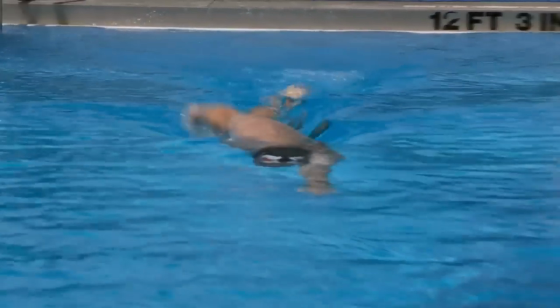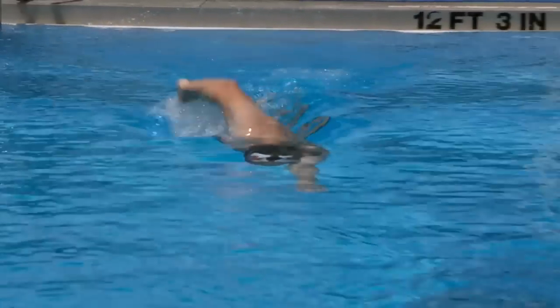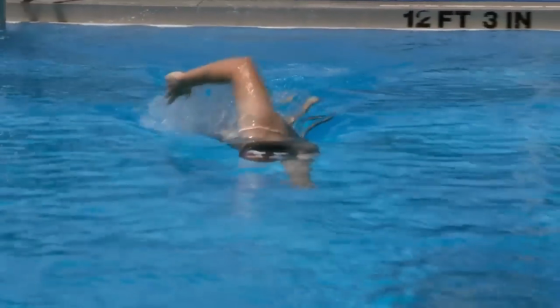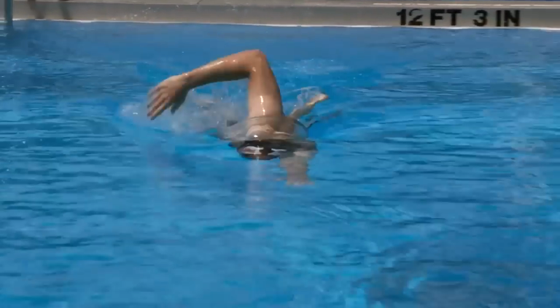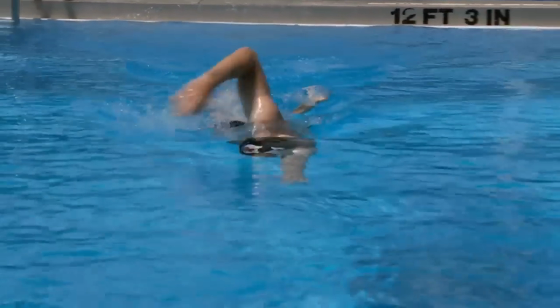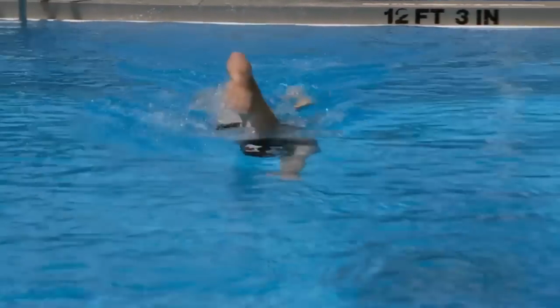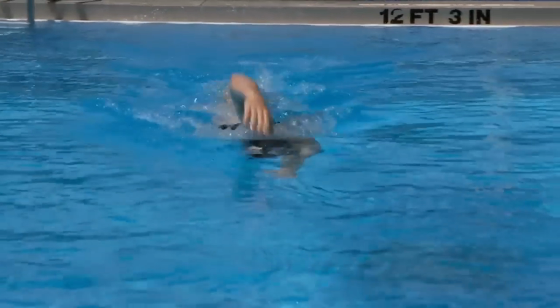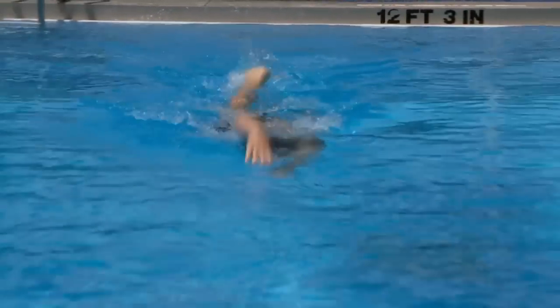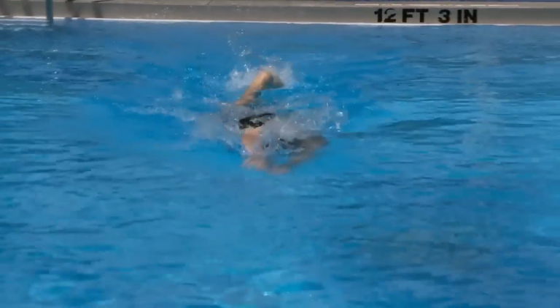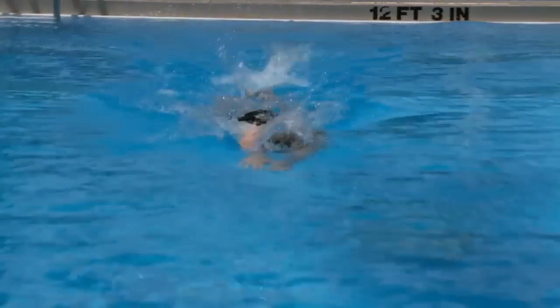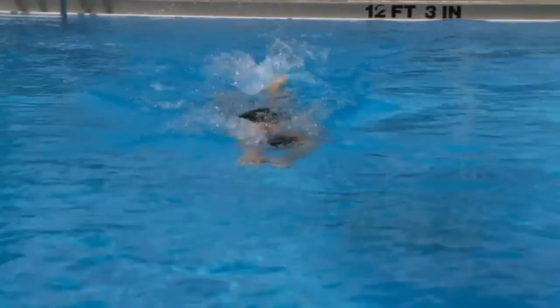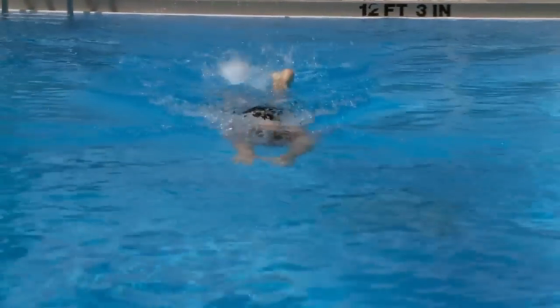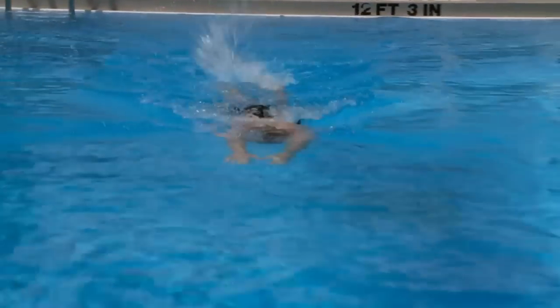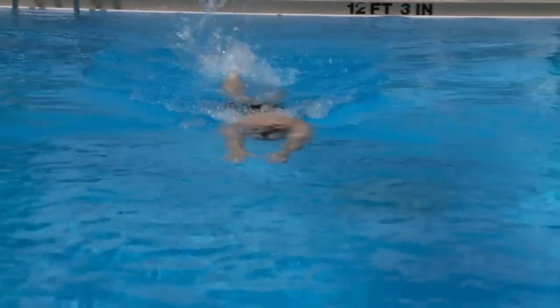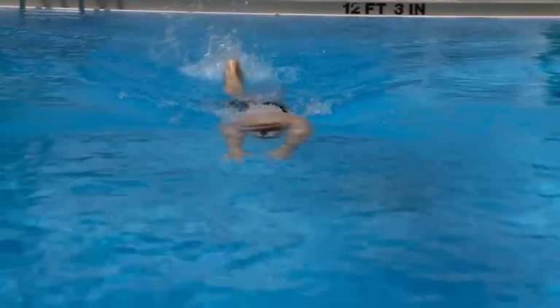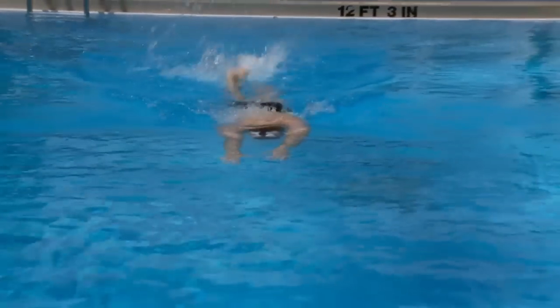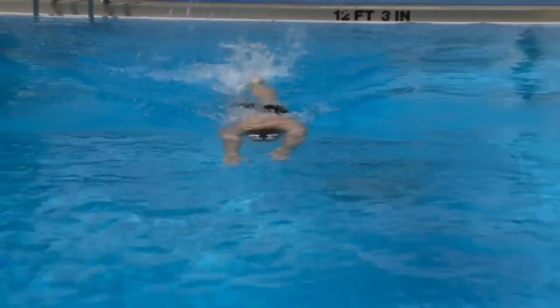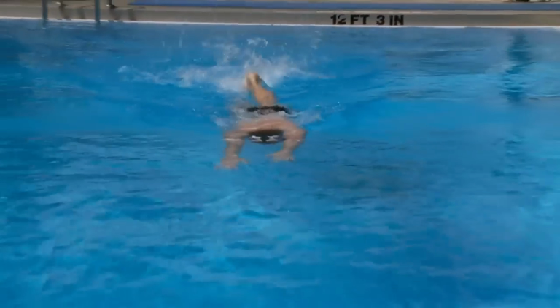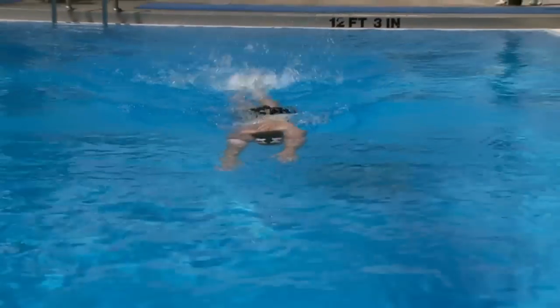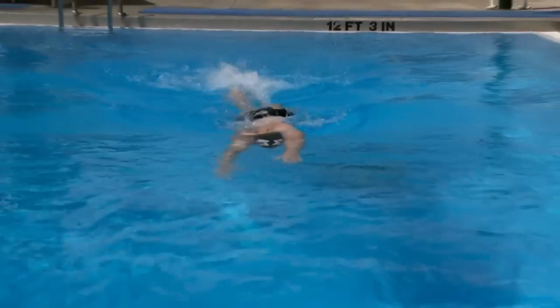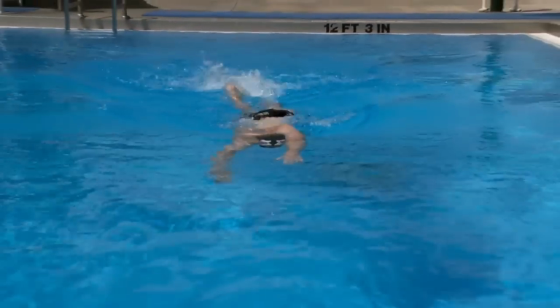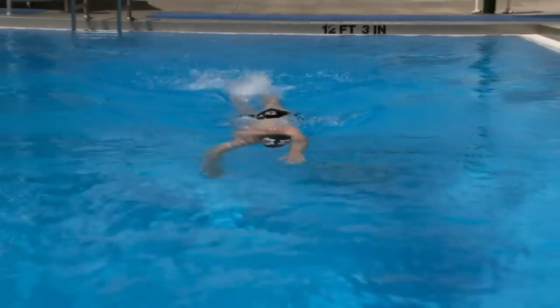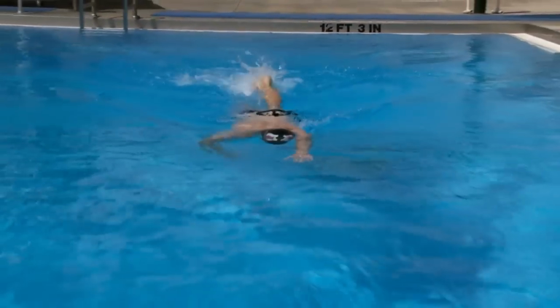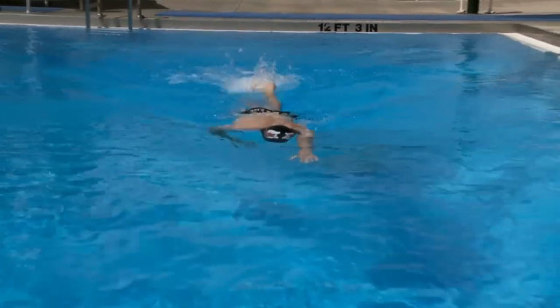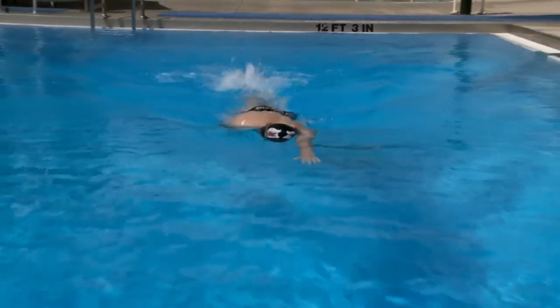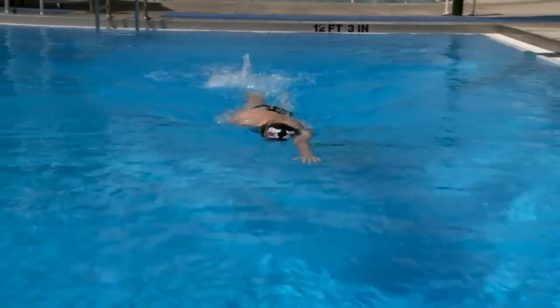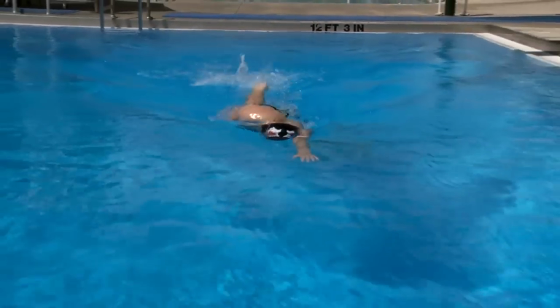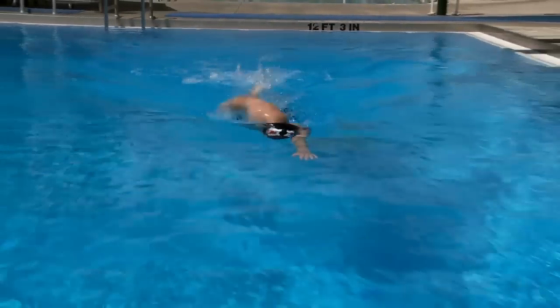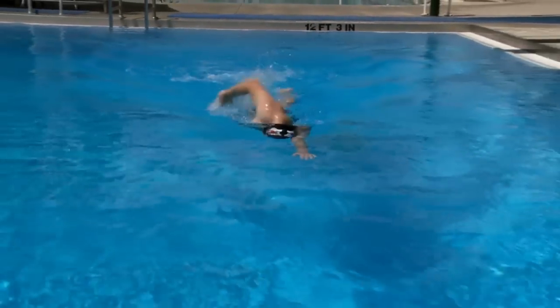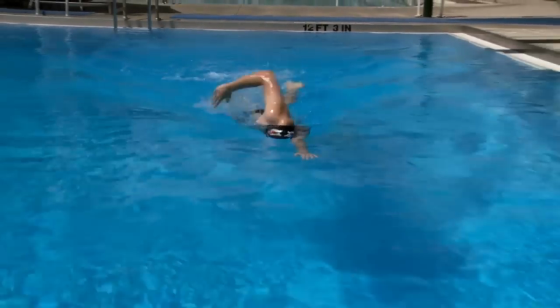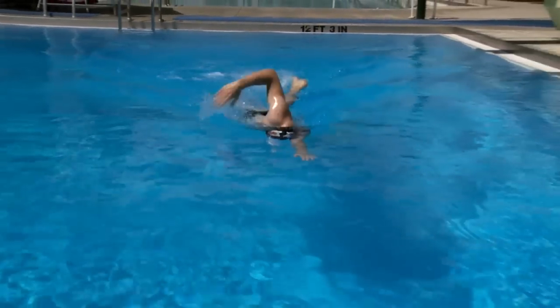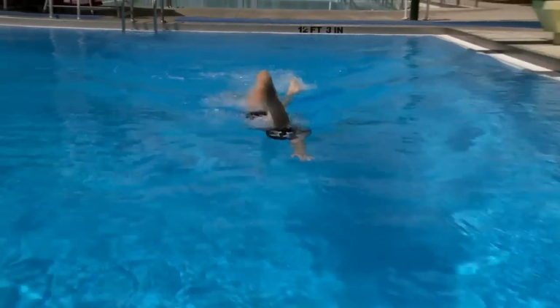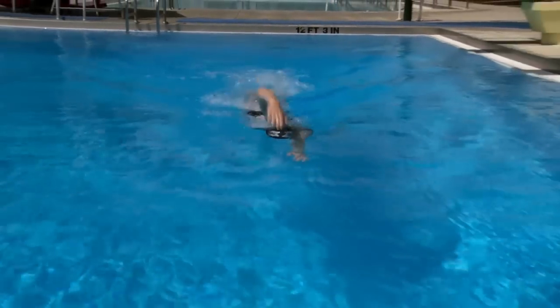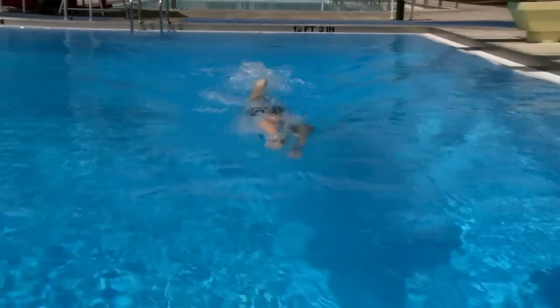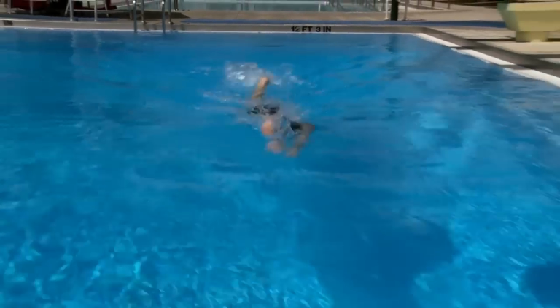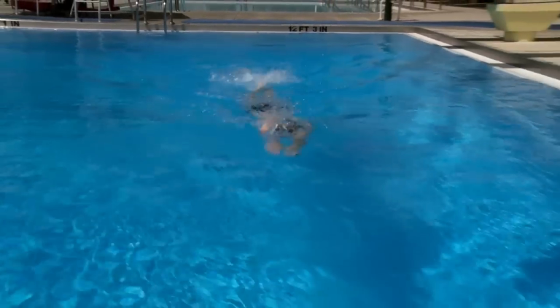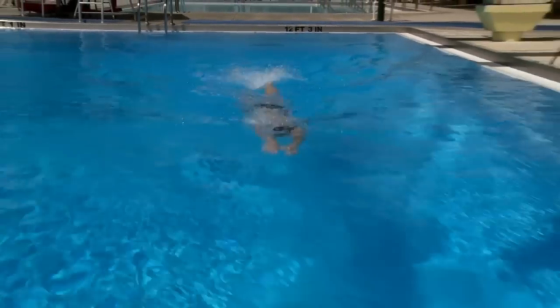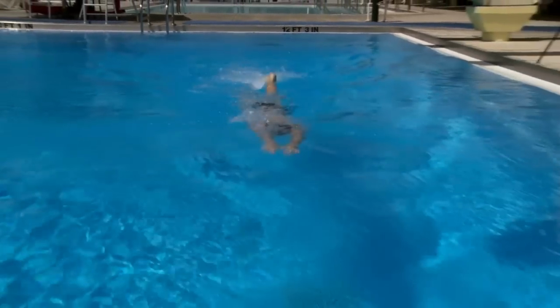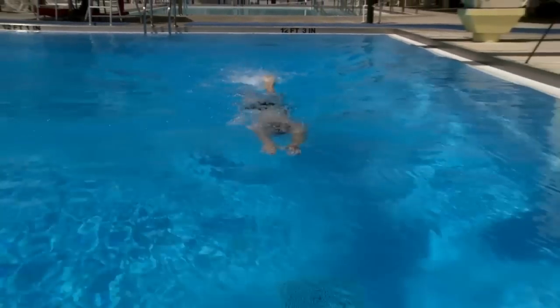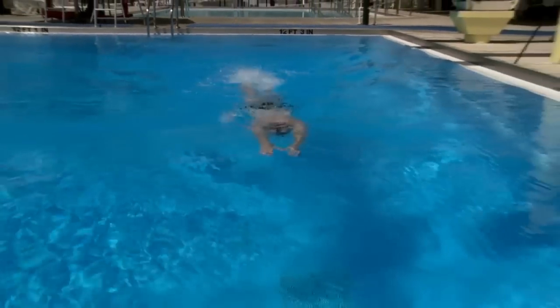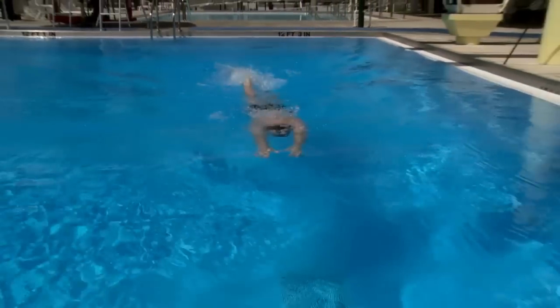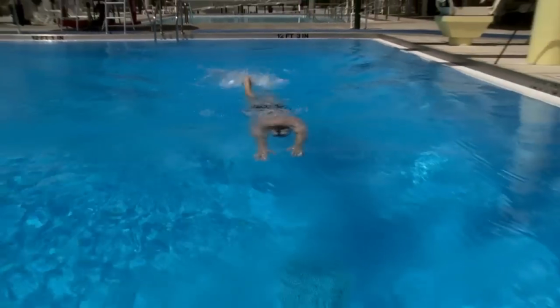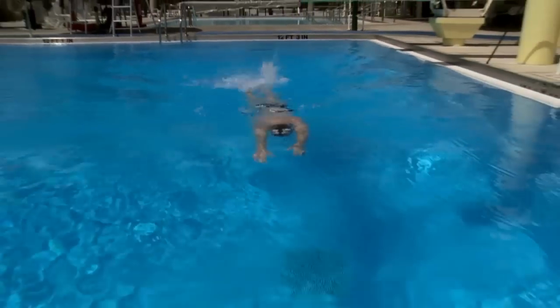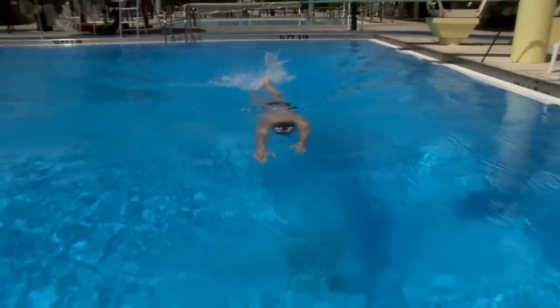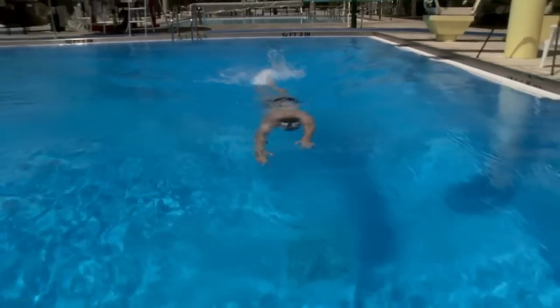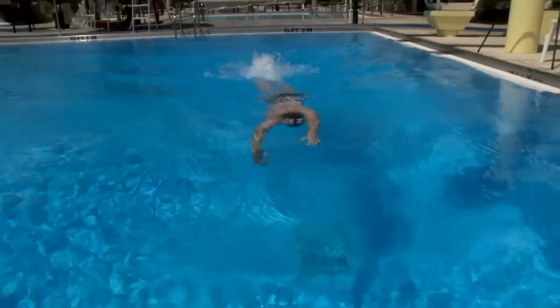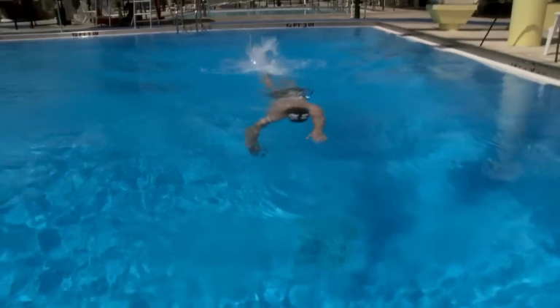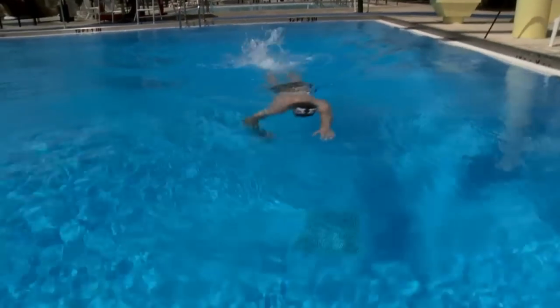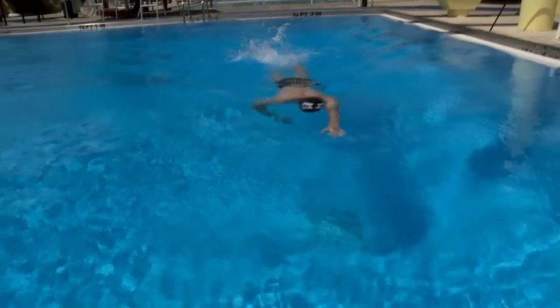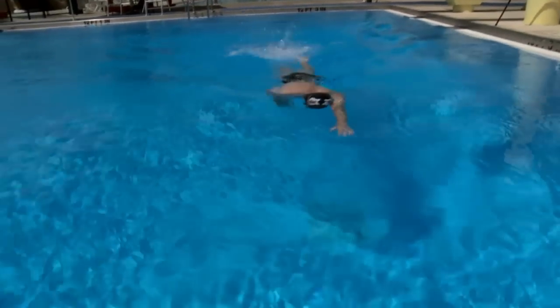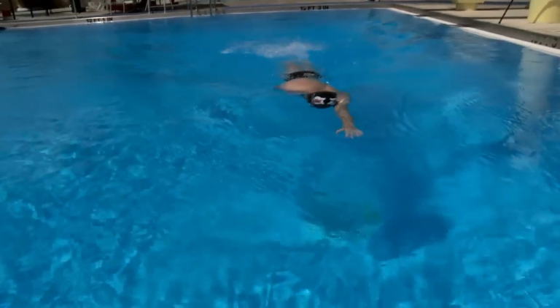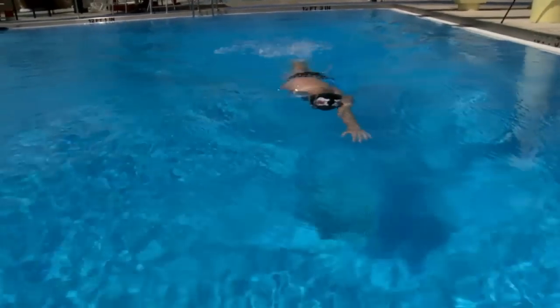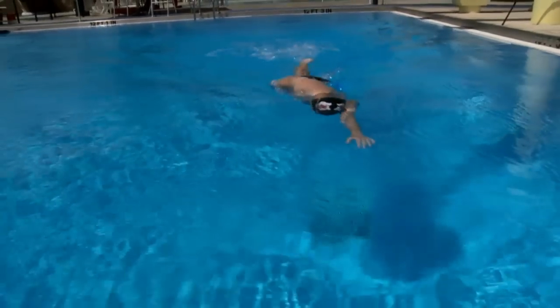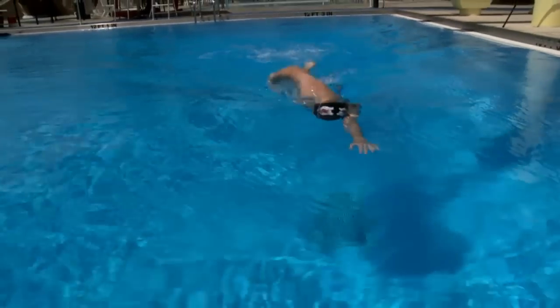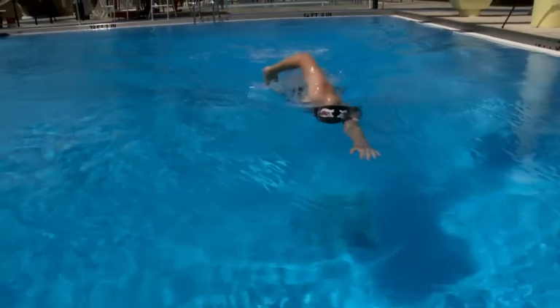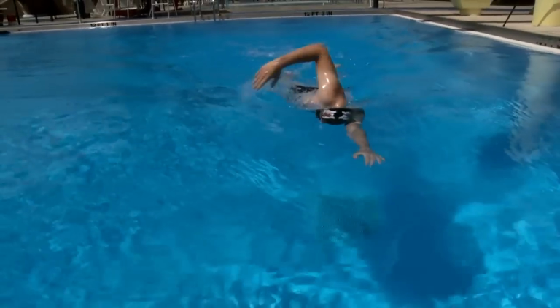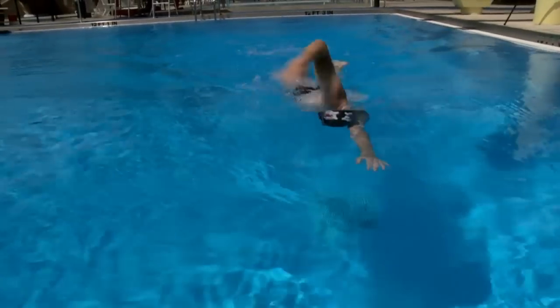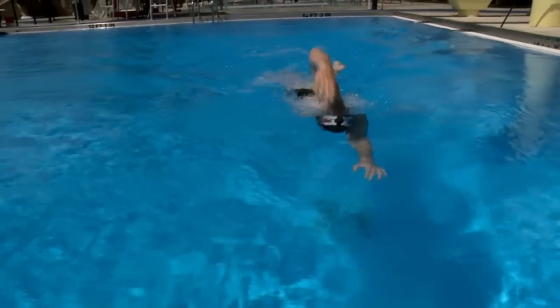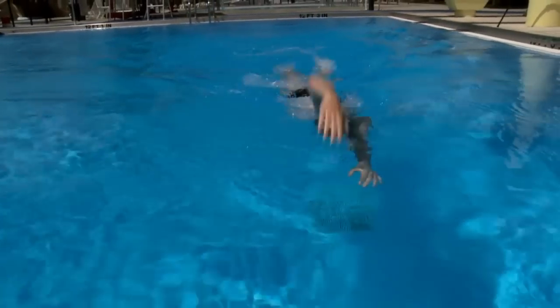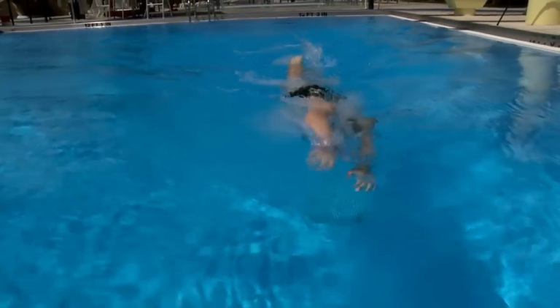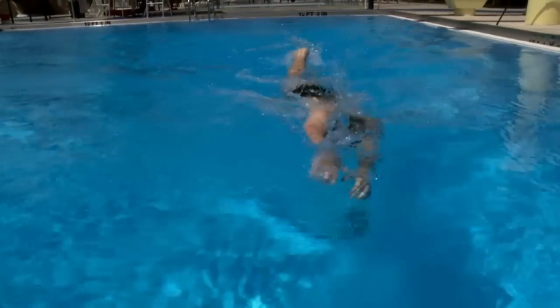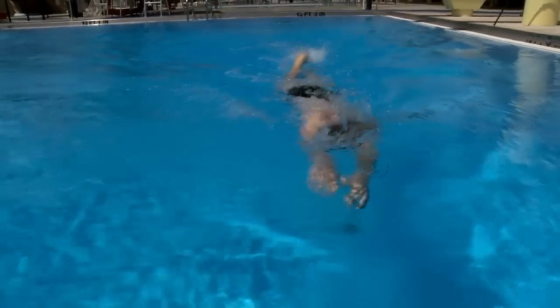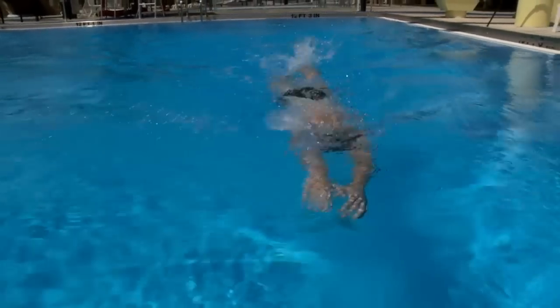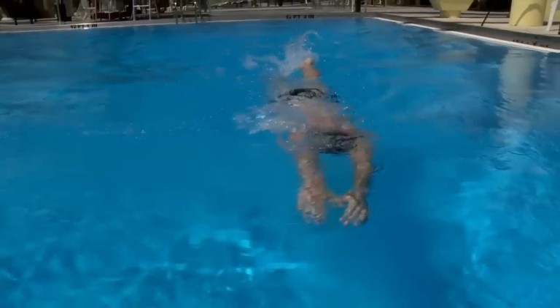High elbow, early catch, head down position, reduced drag, fast swimming.